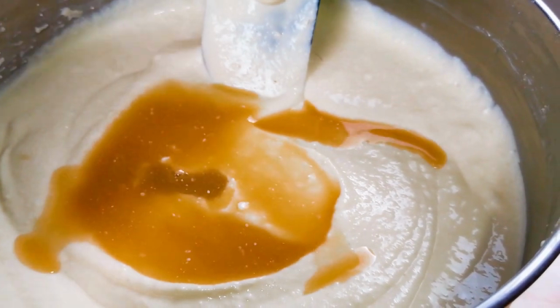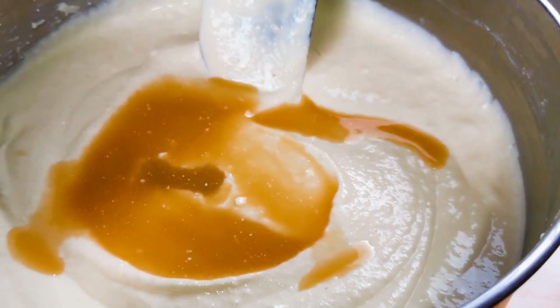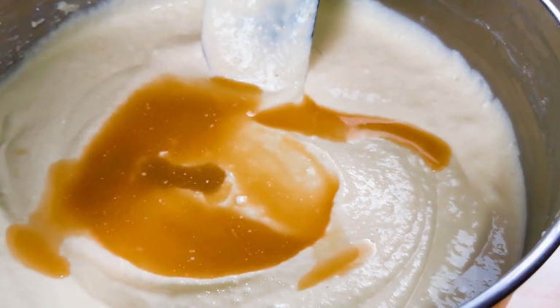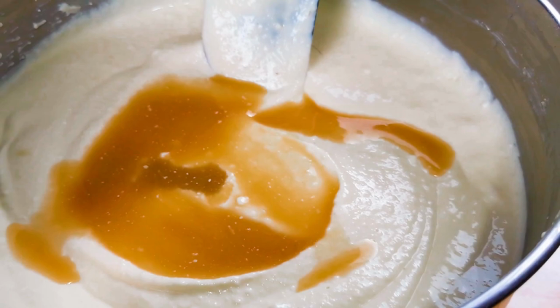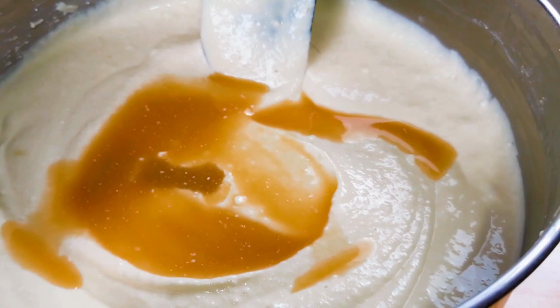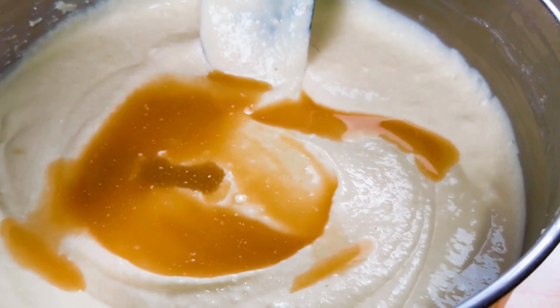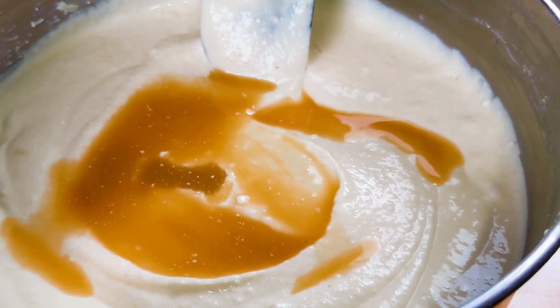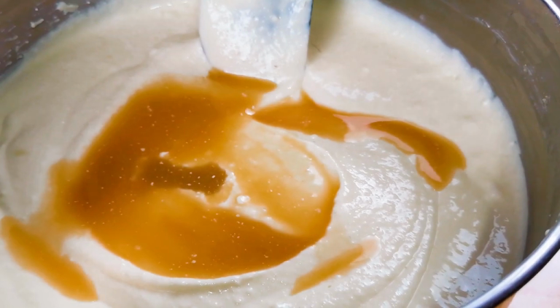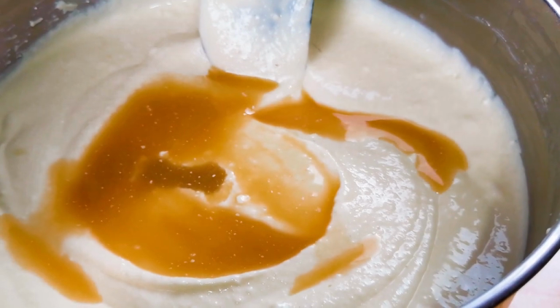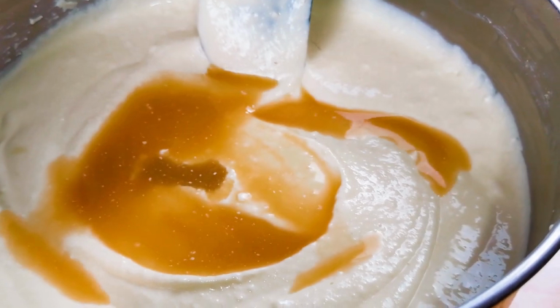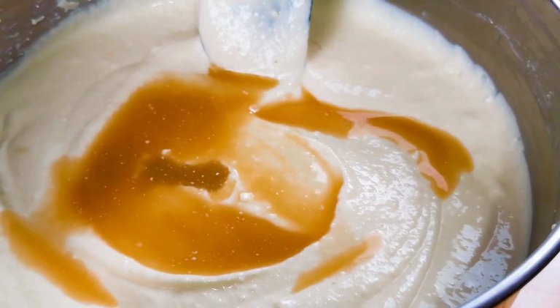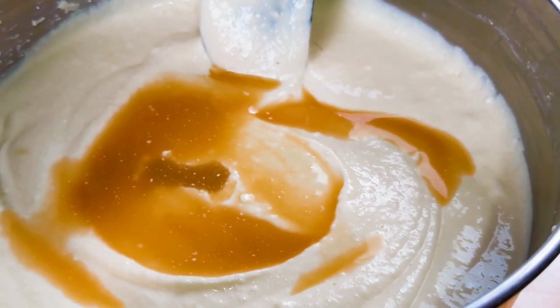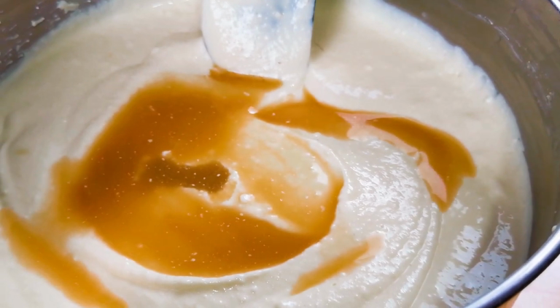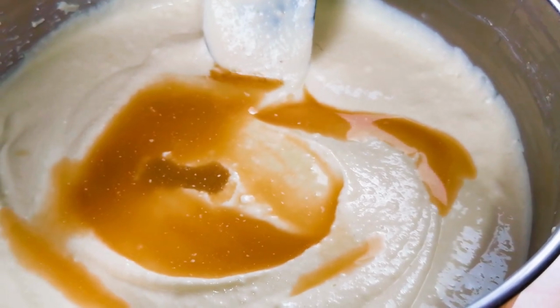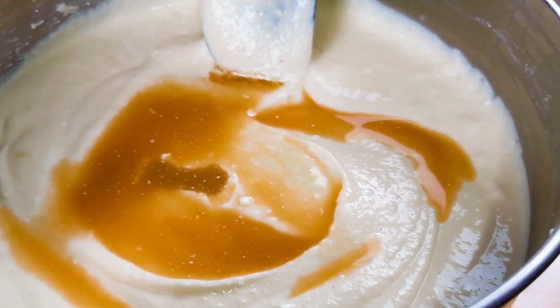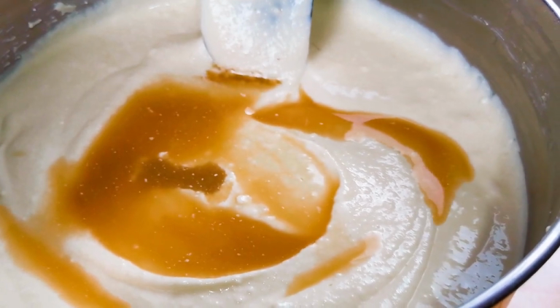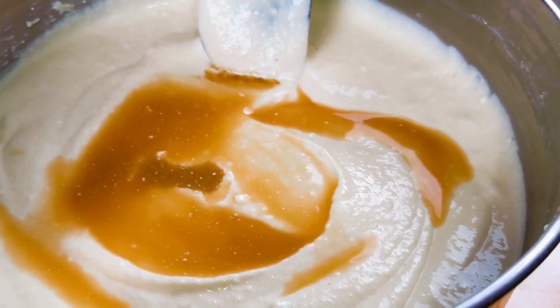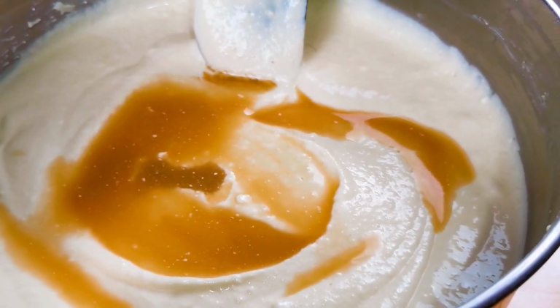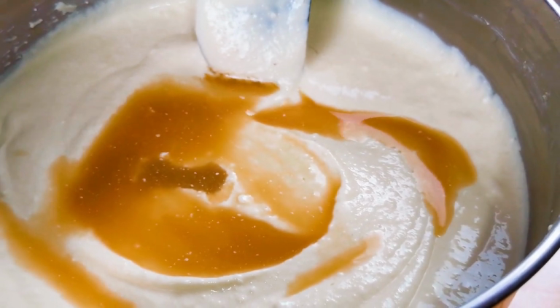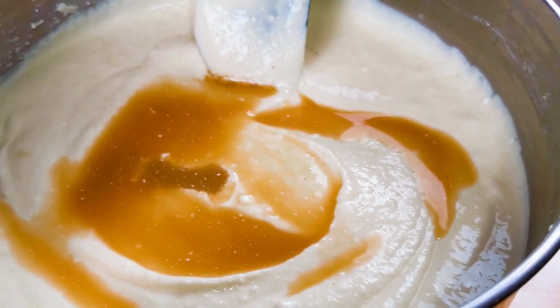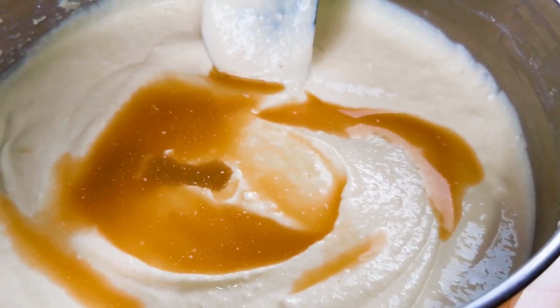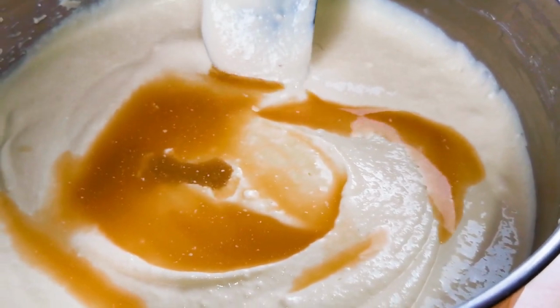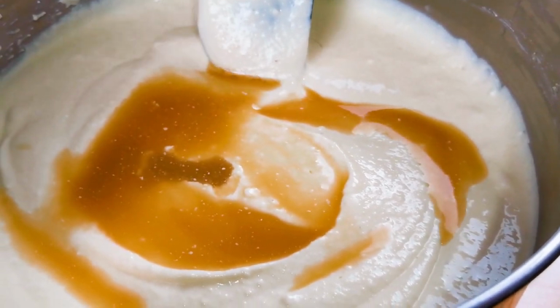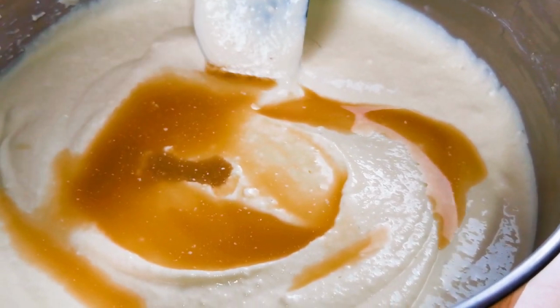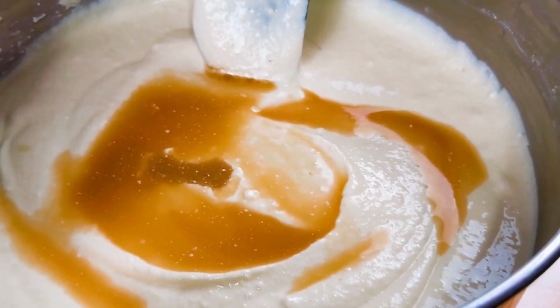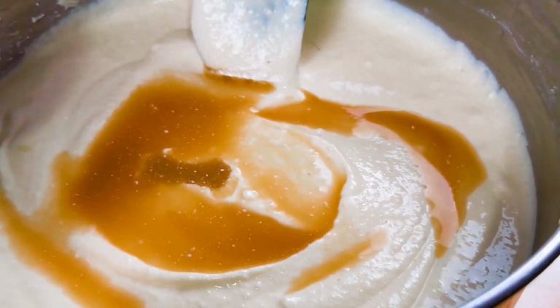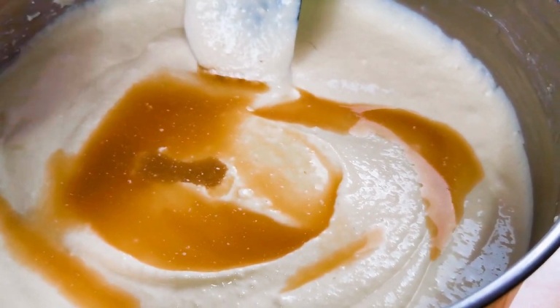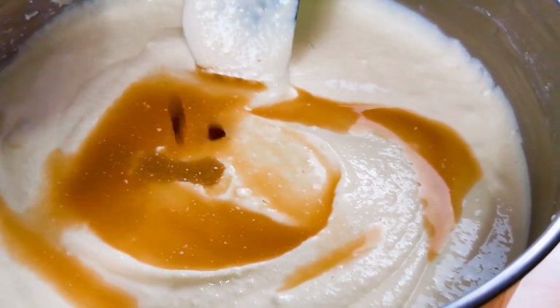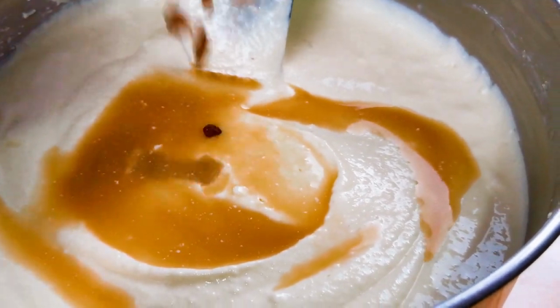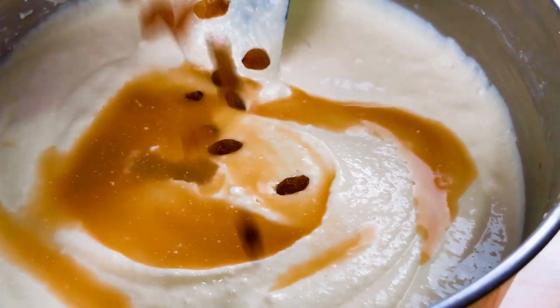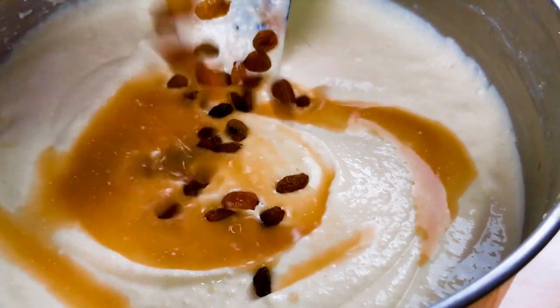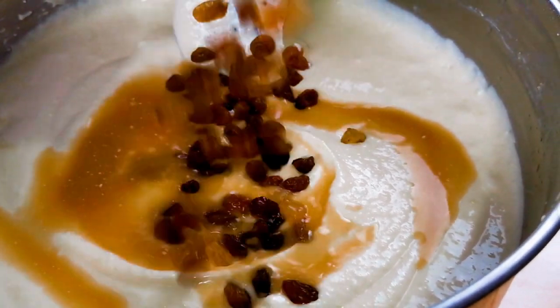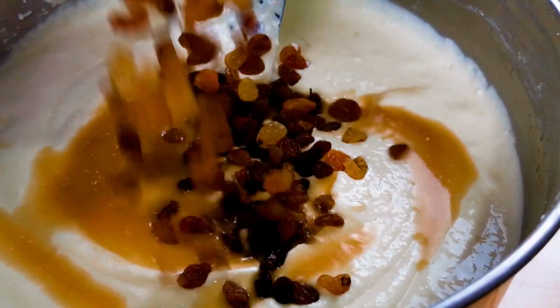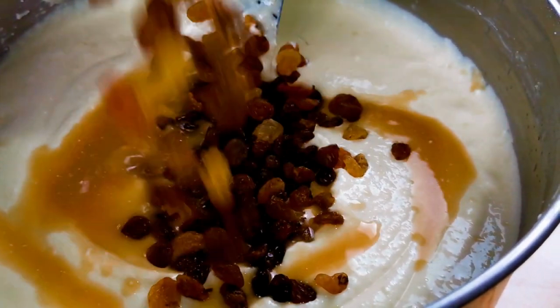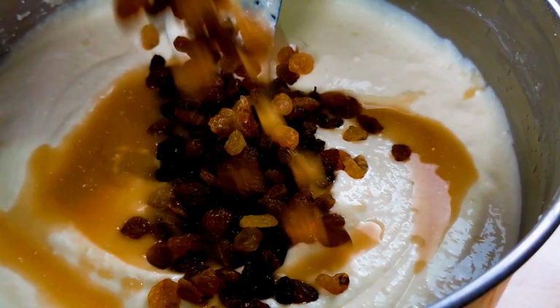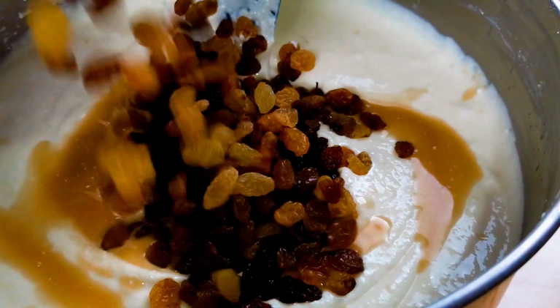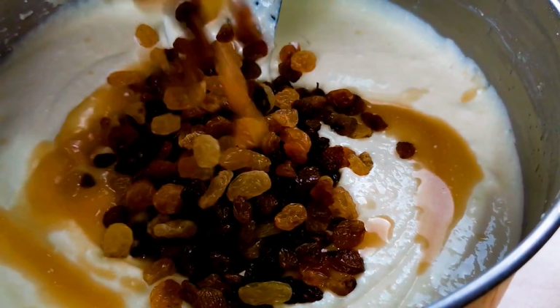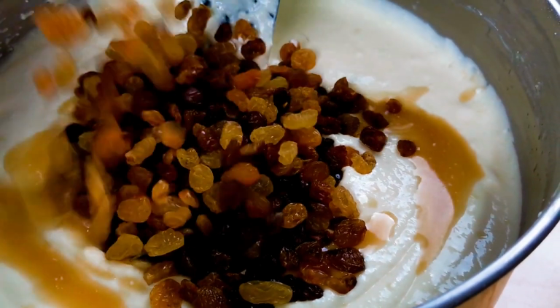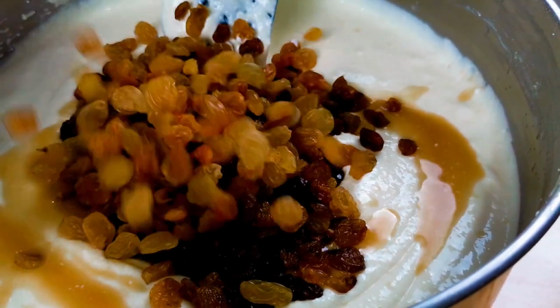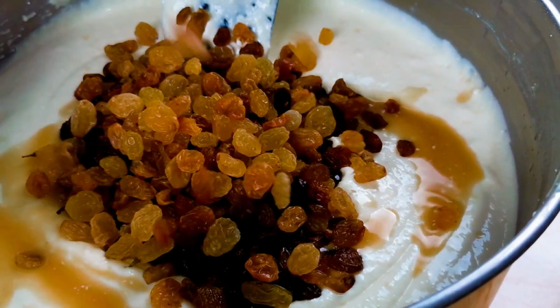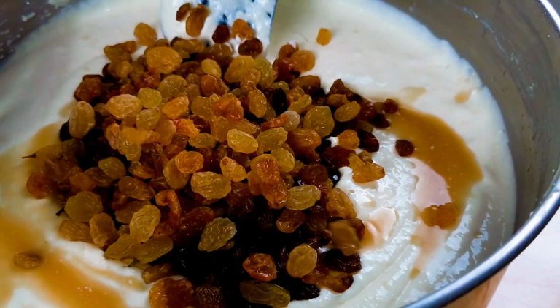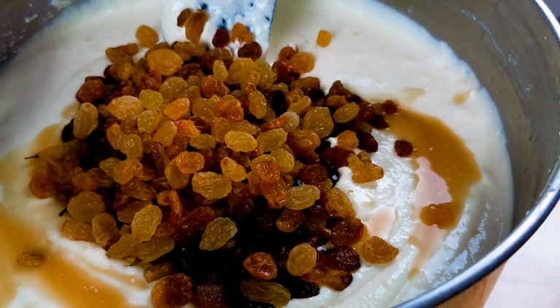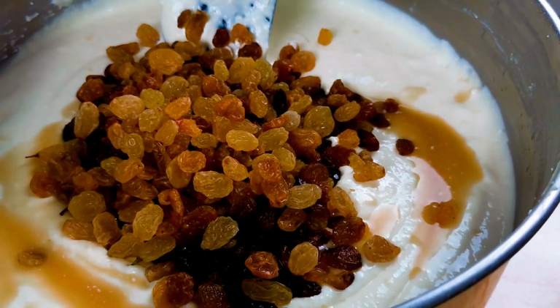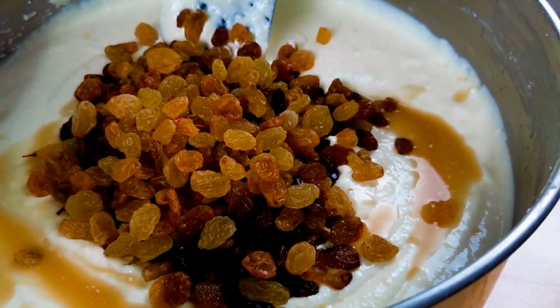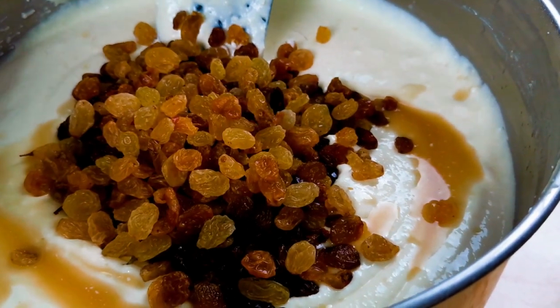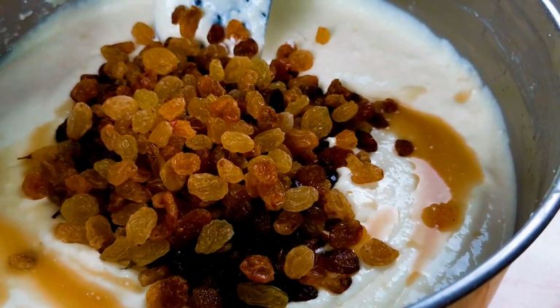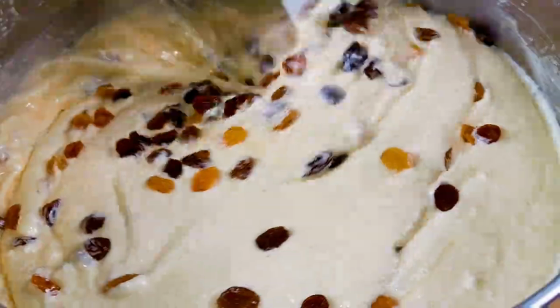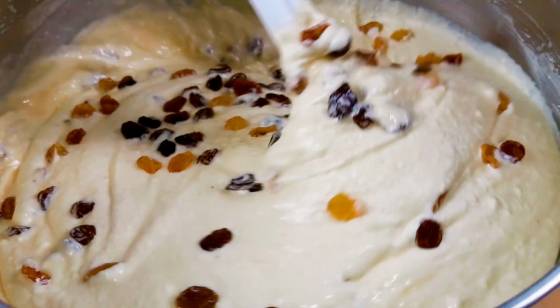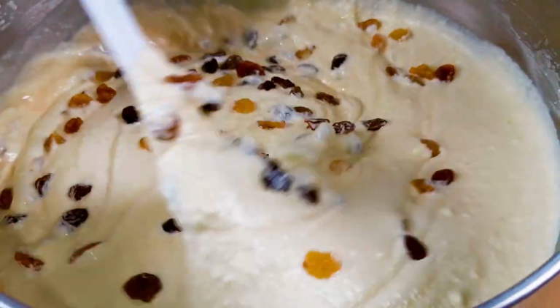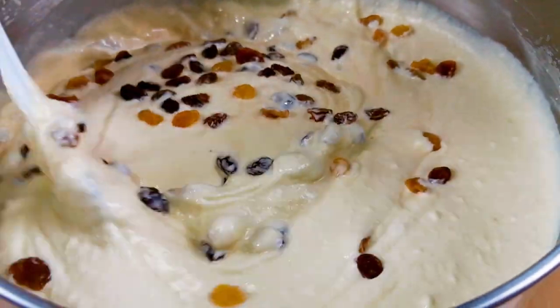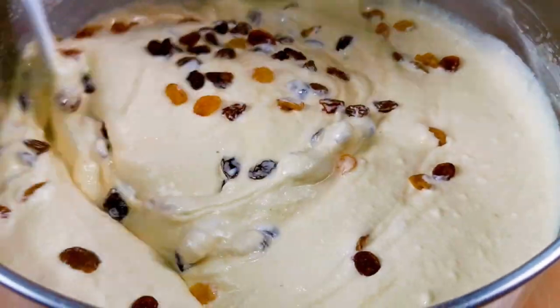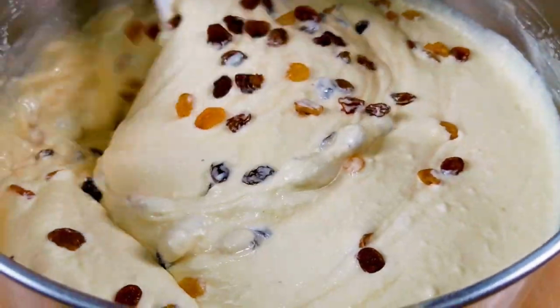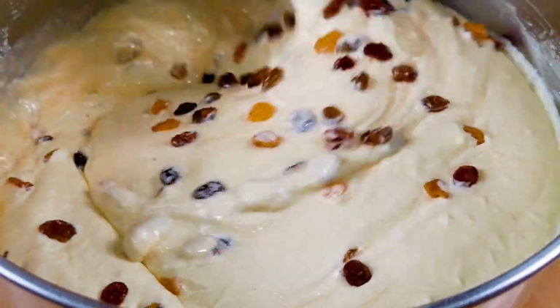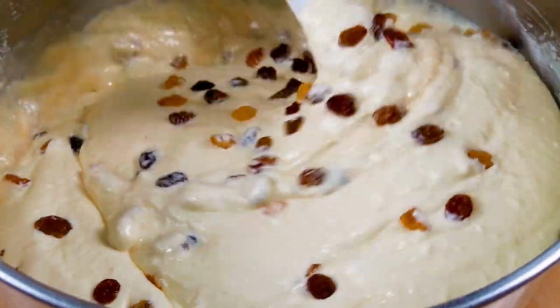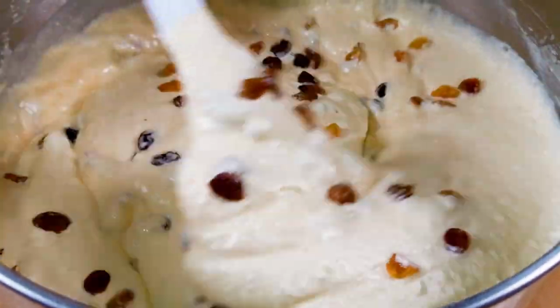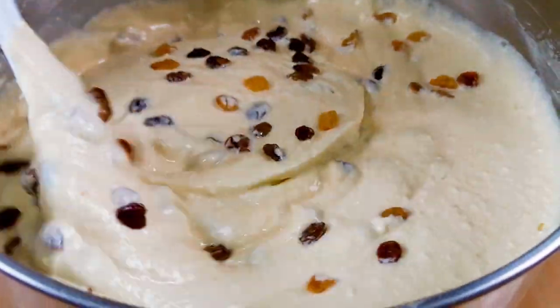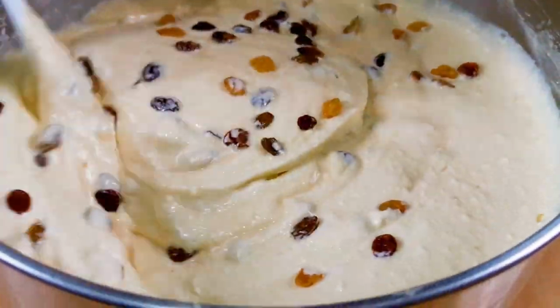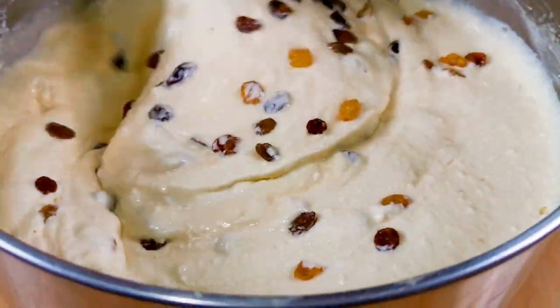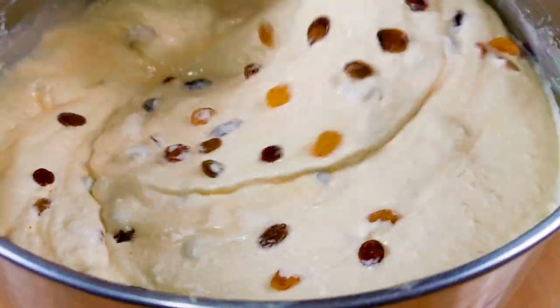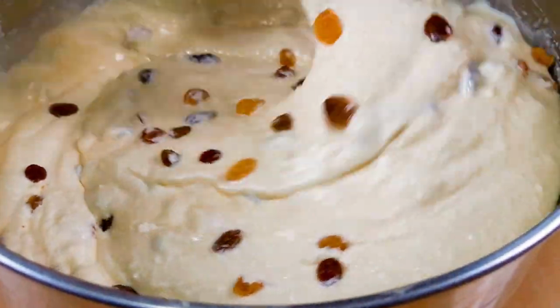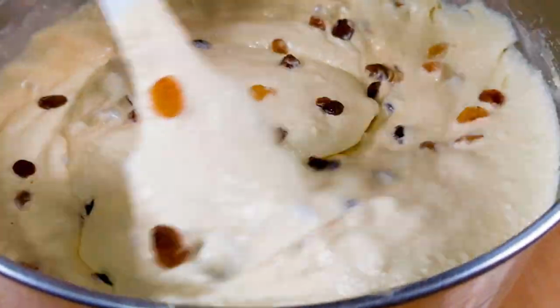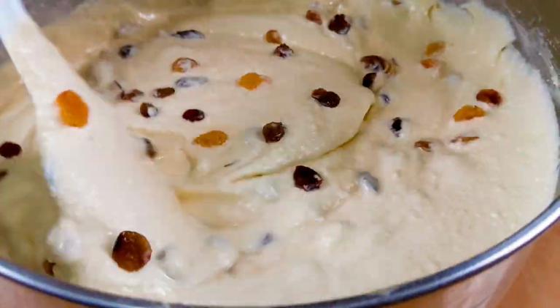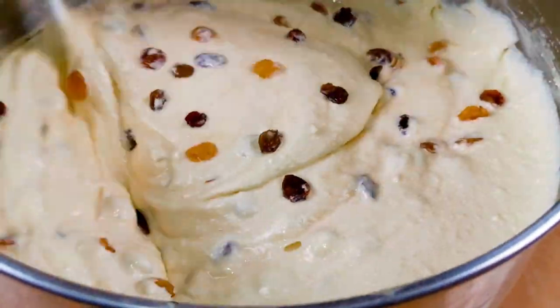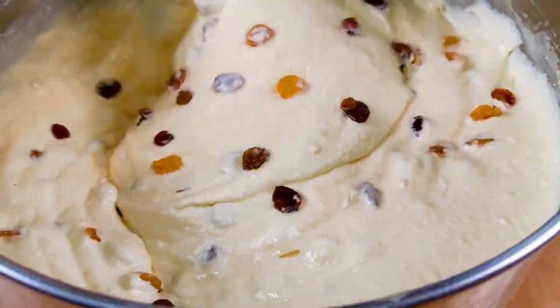We add the rum and the raisins. And our batter is ready for baking.